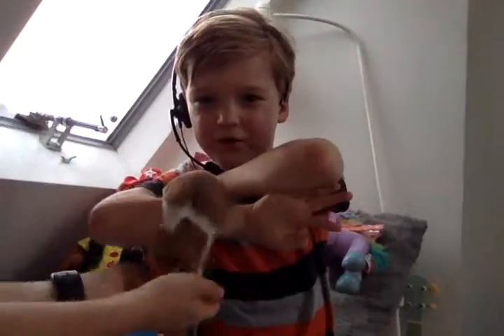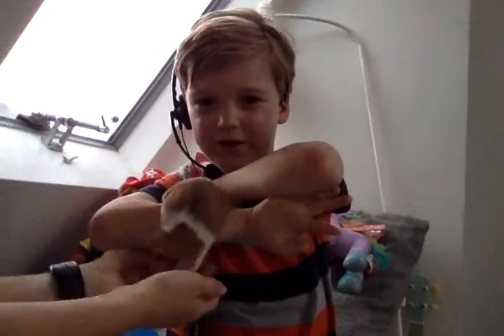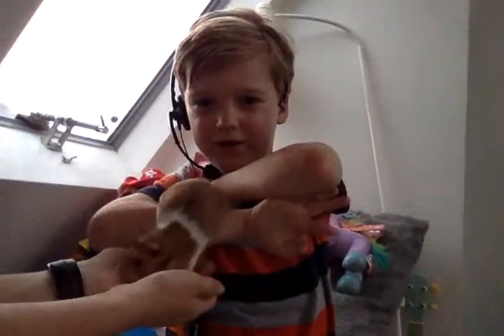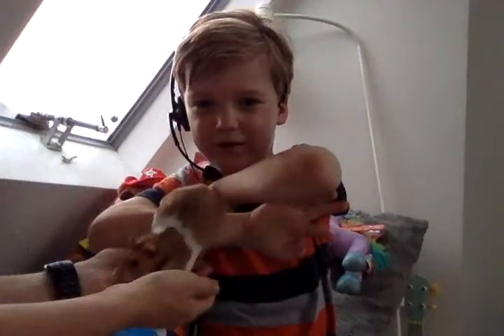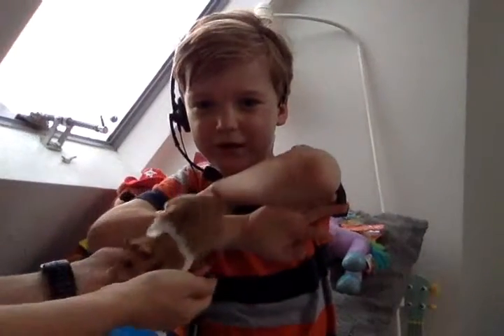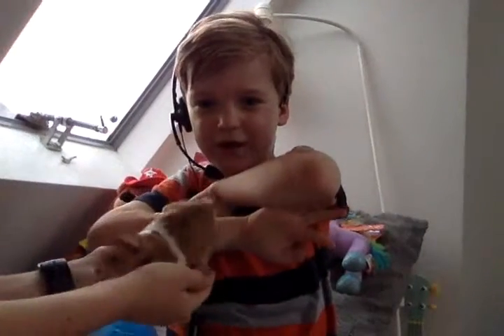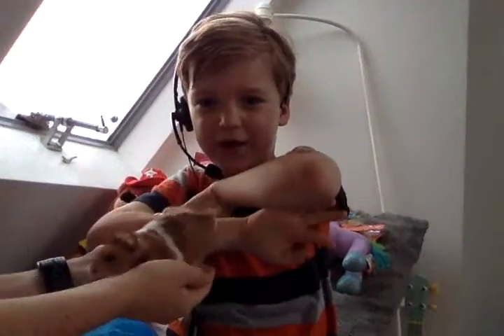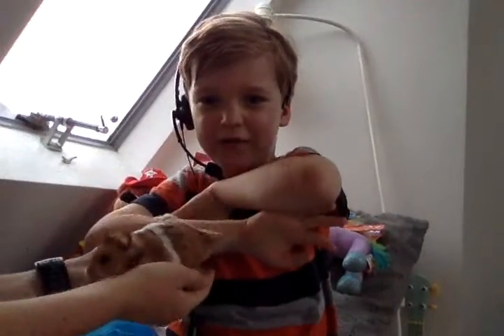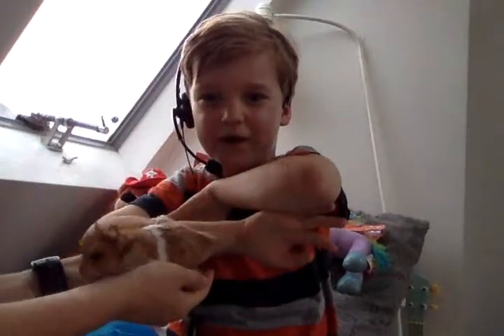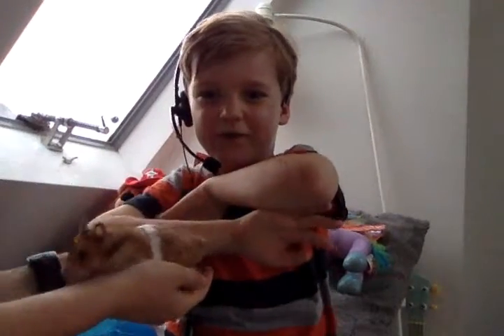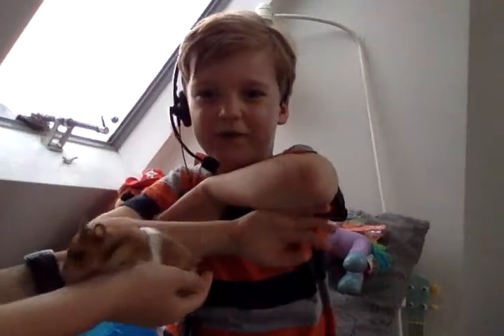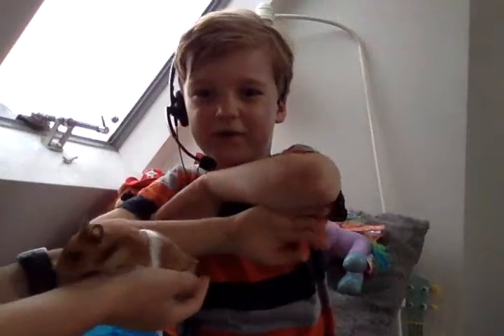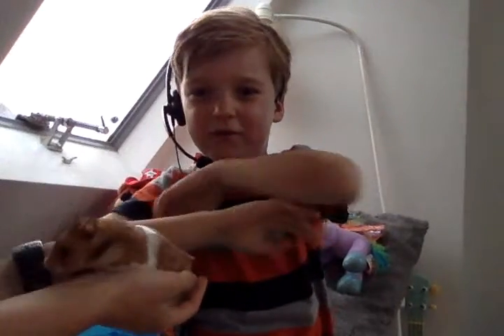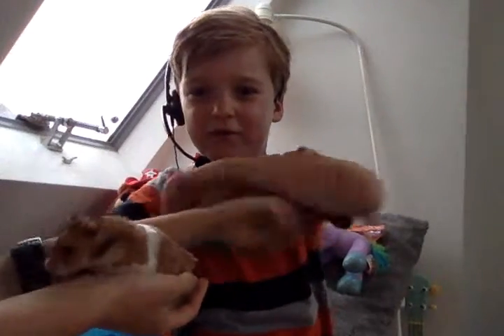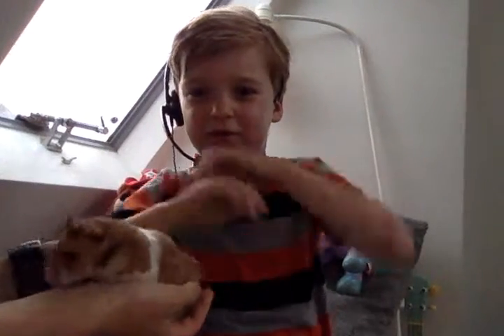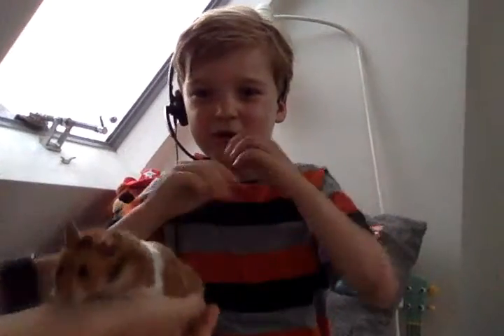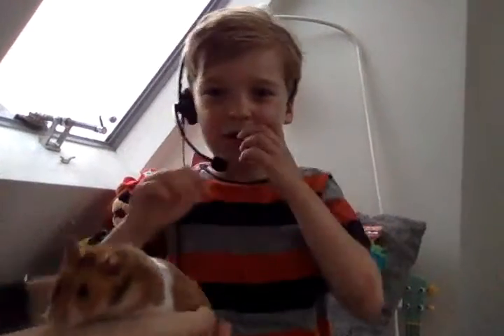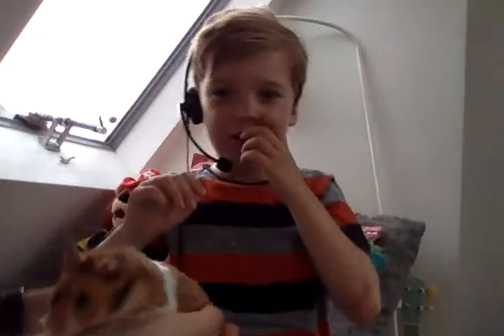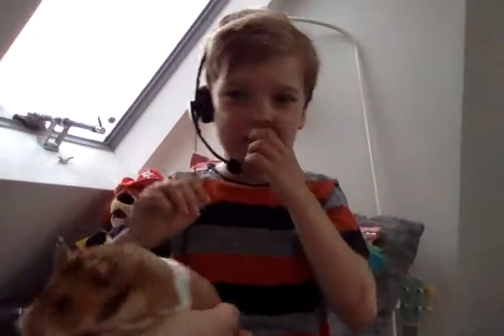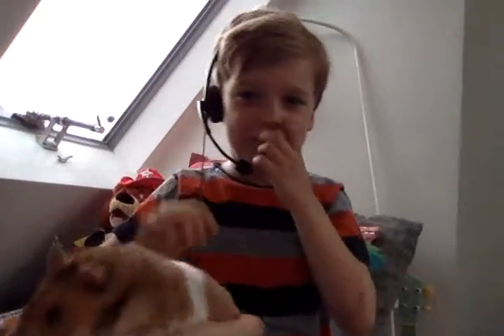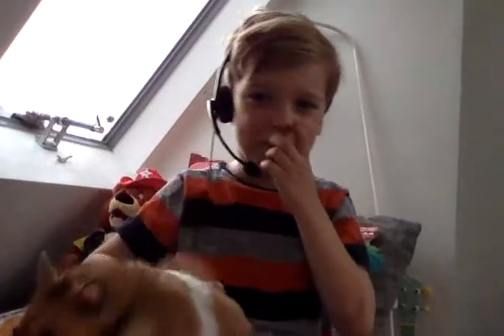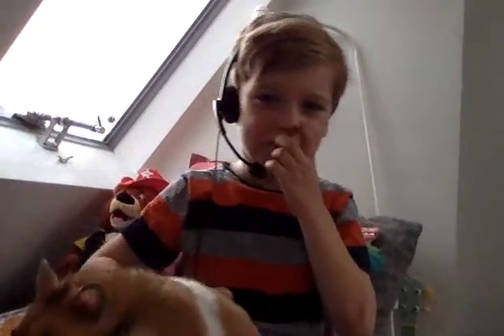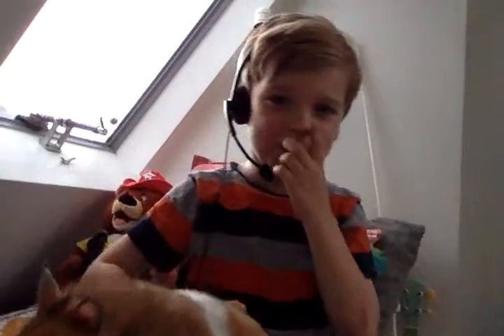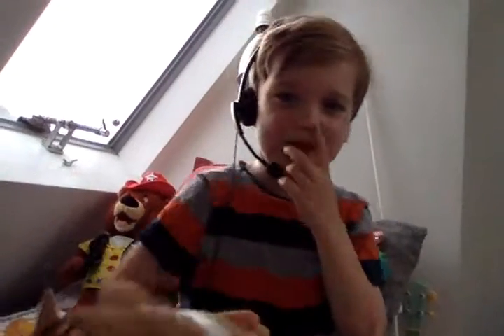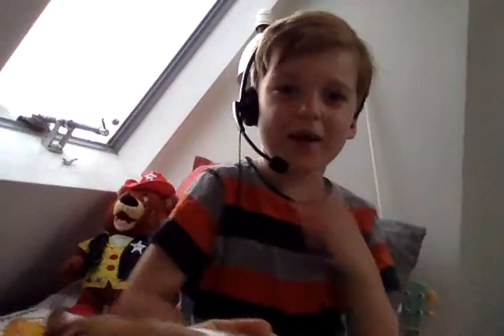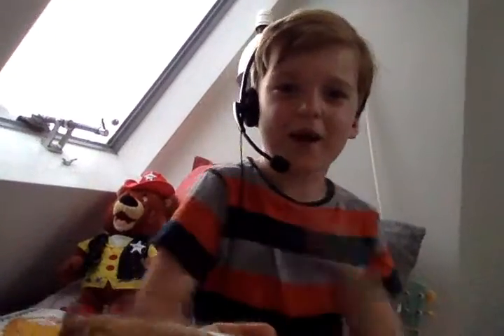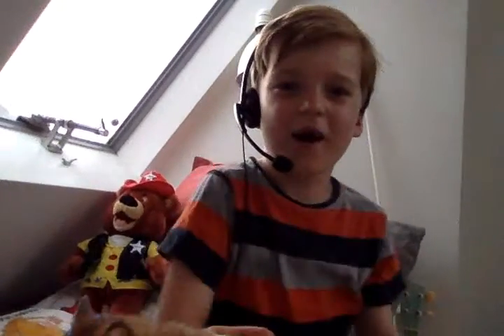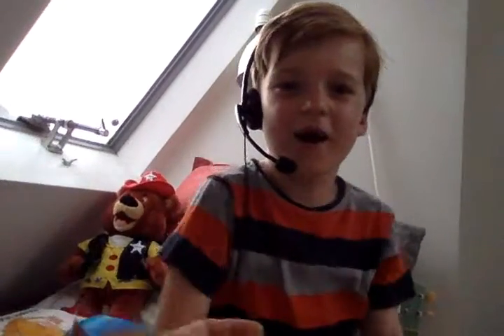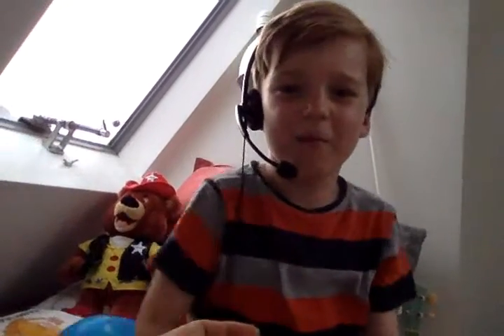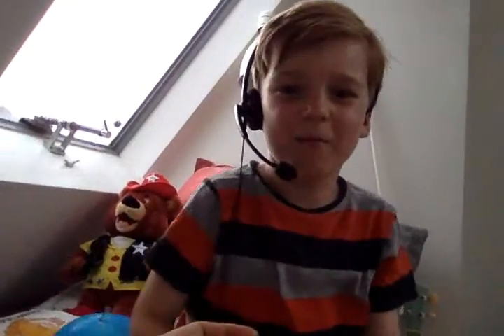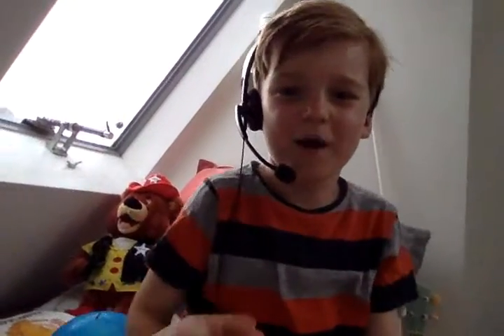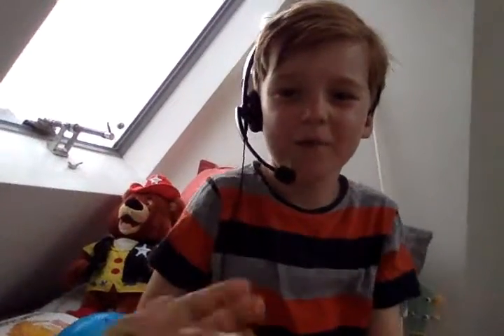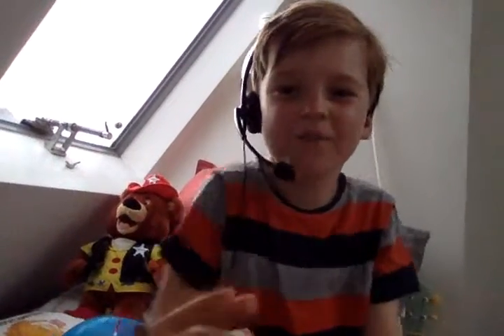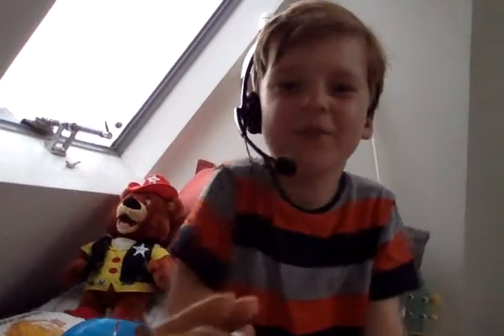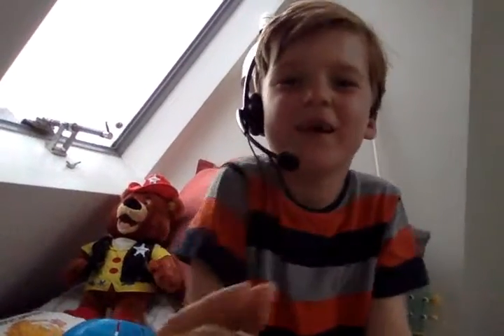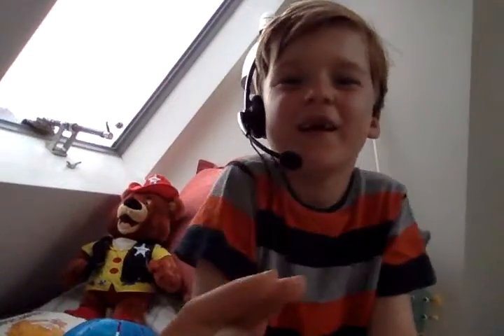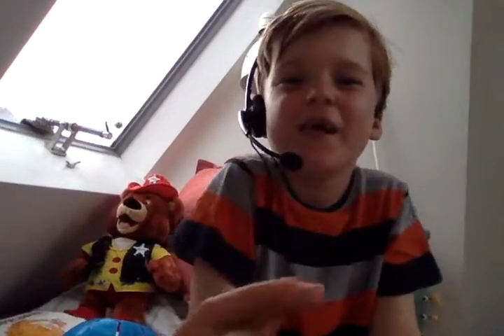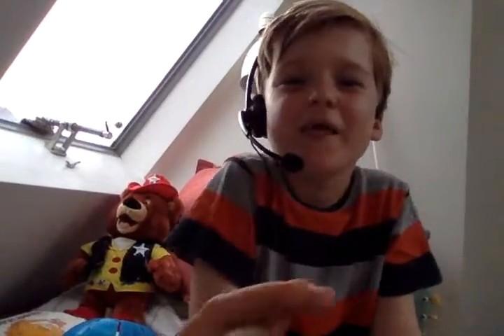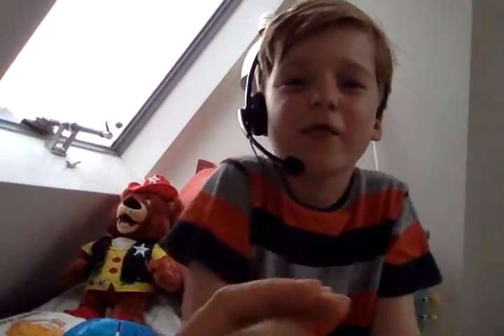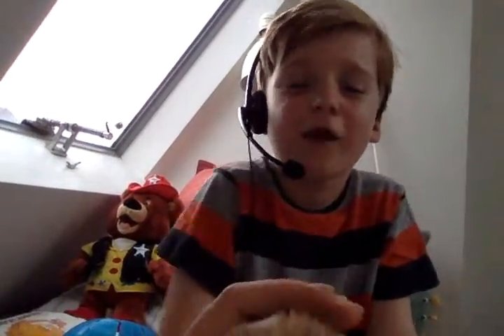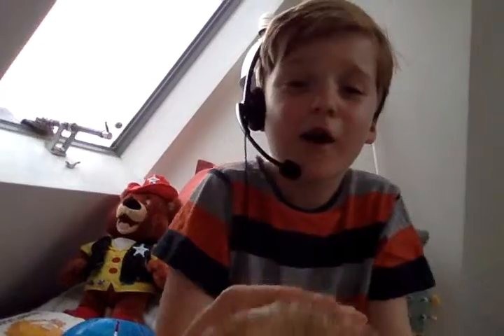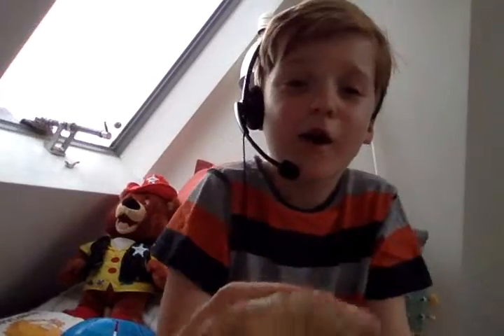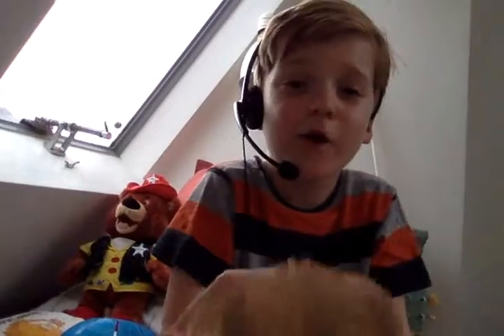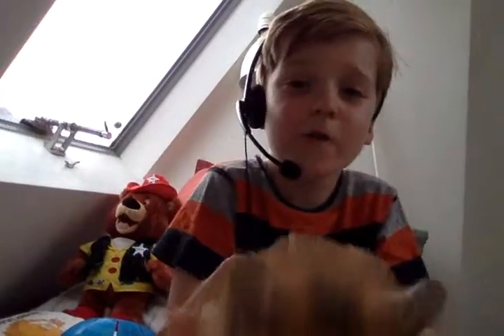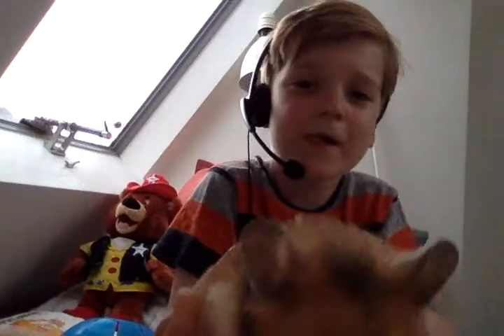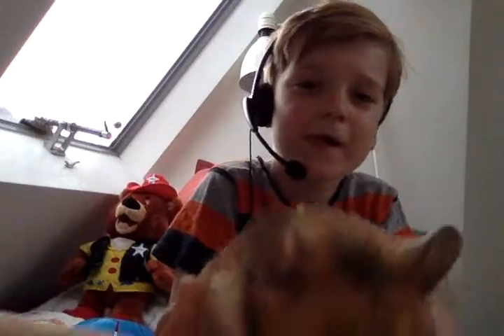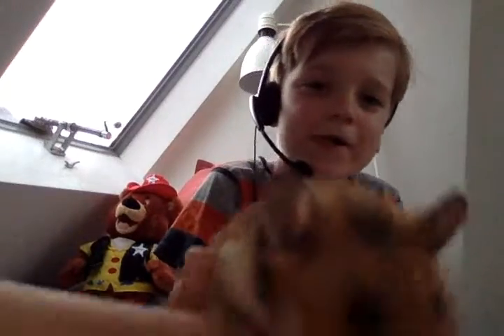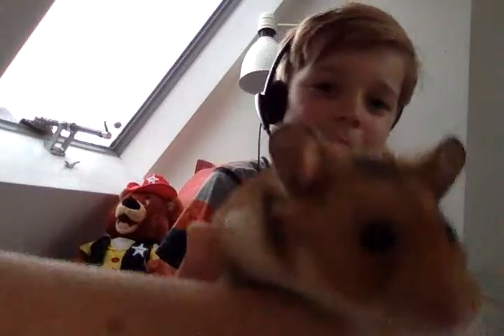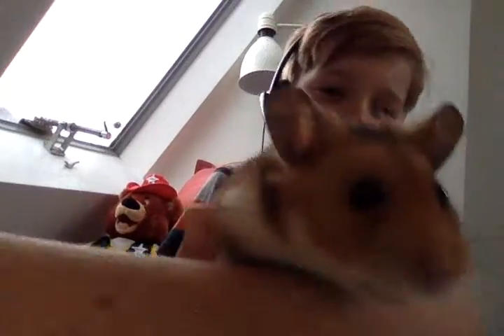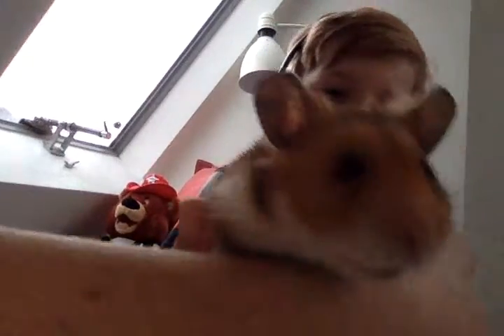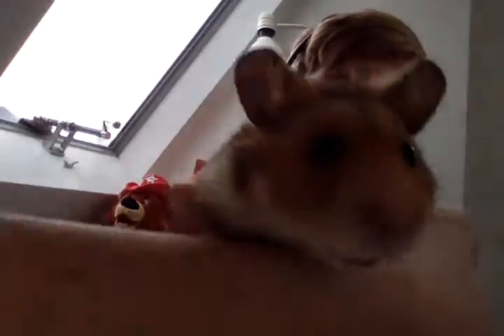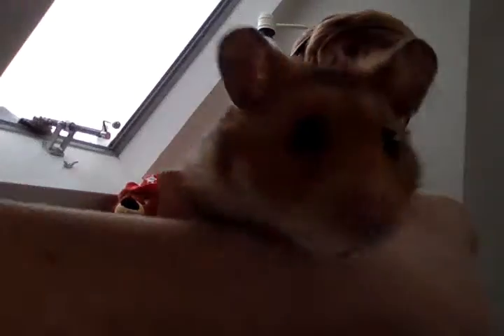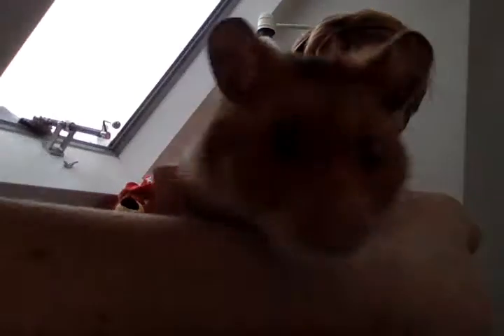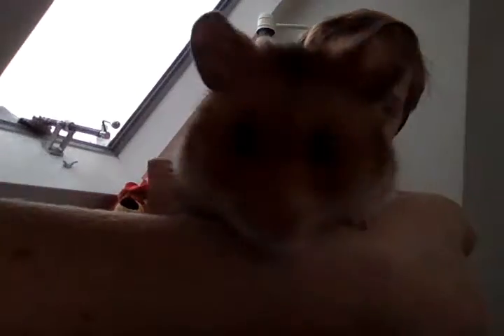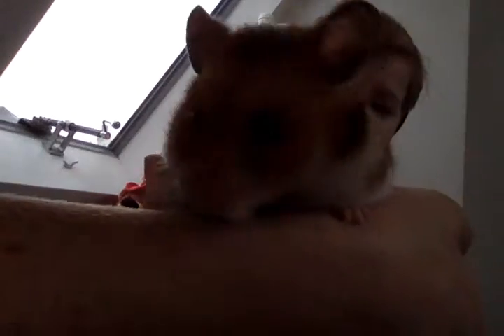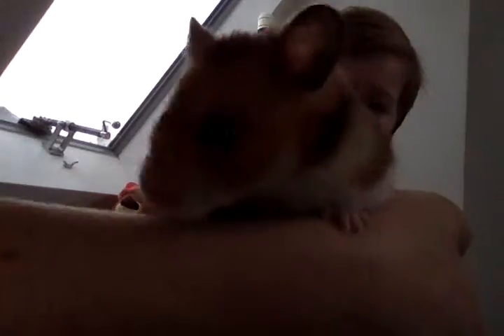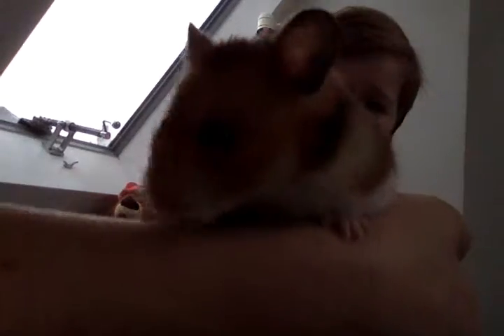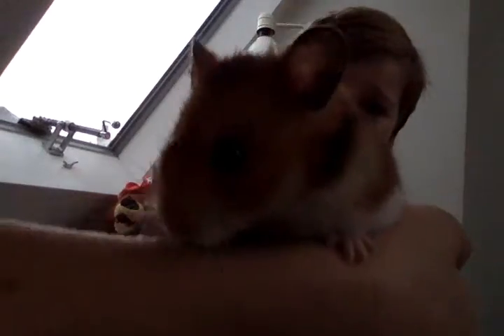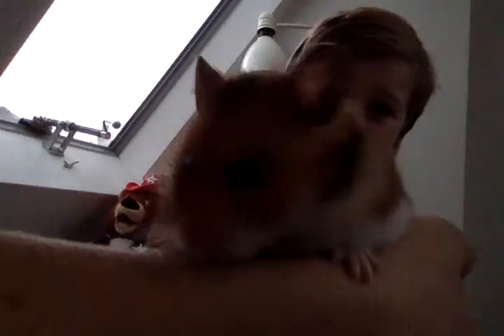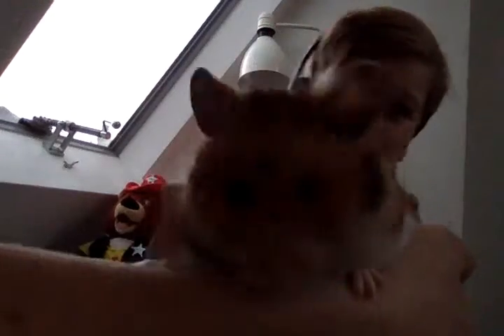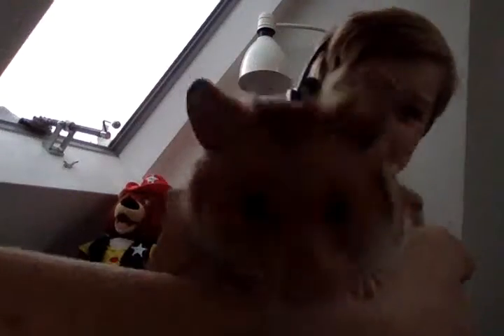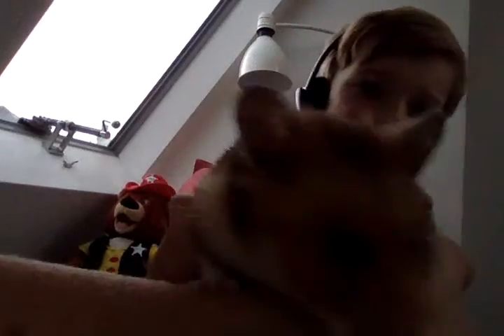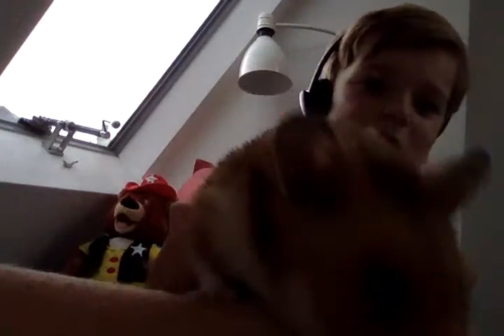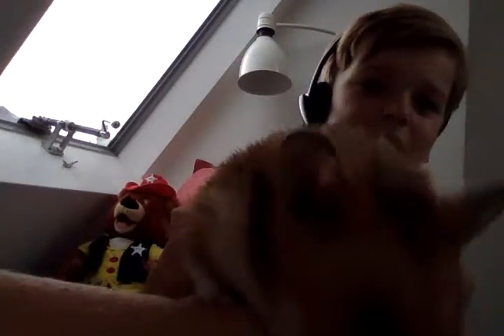Chewie's getting out of hand now. You hold him for a bit — he's really tame.